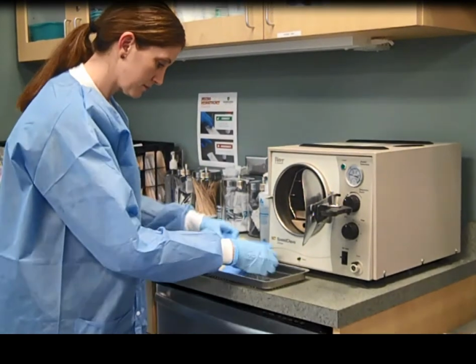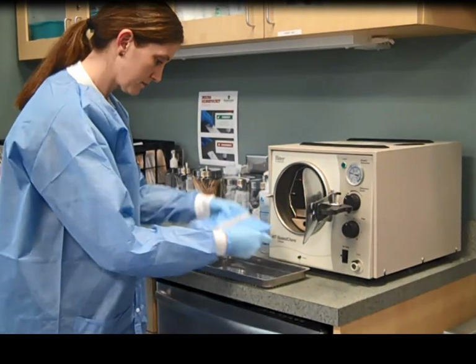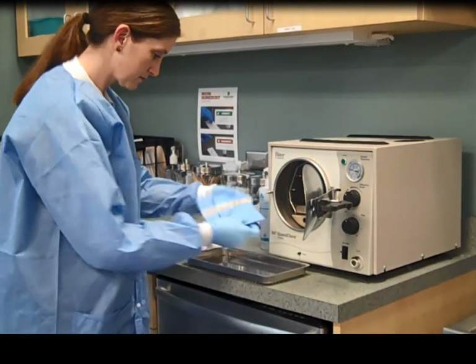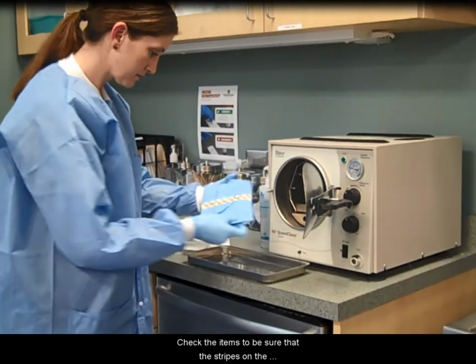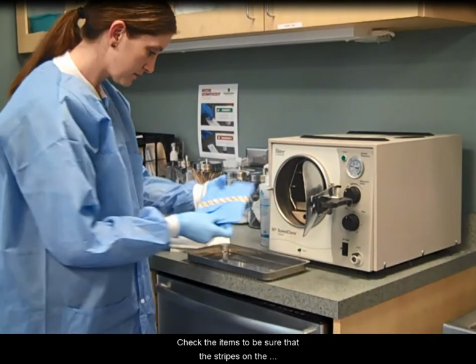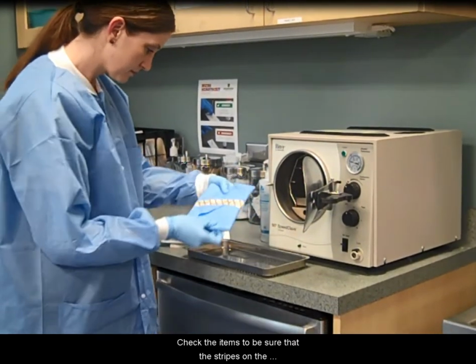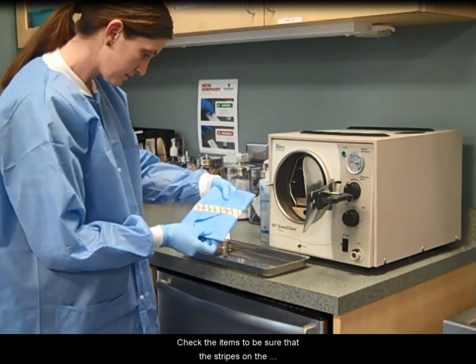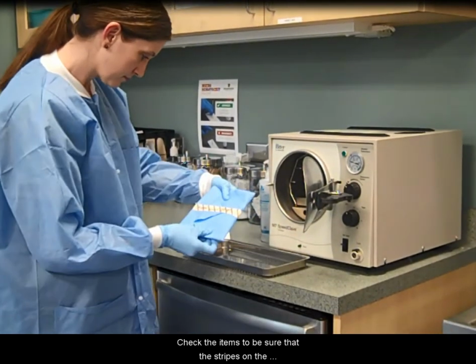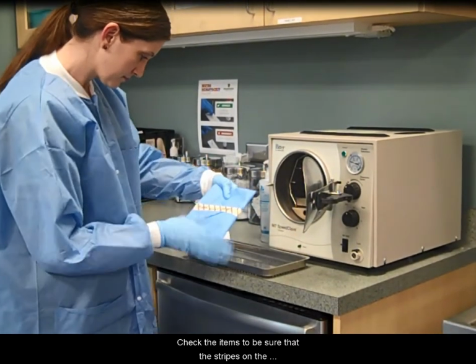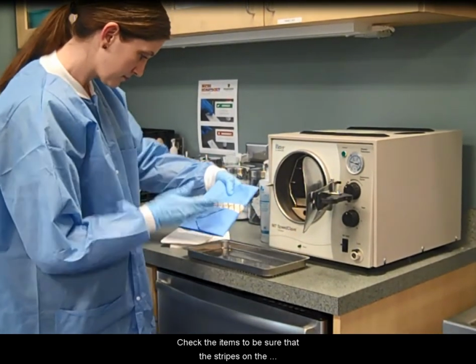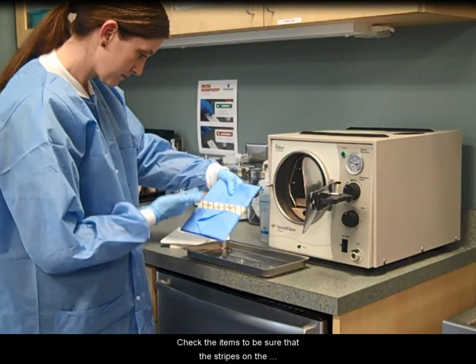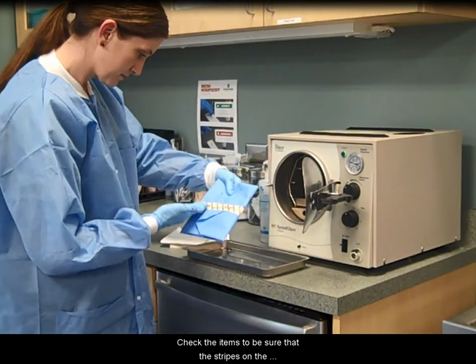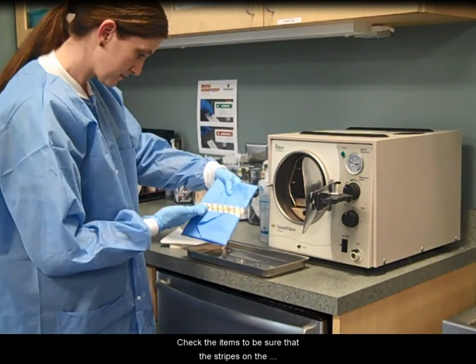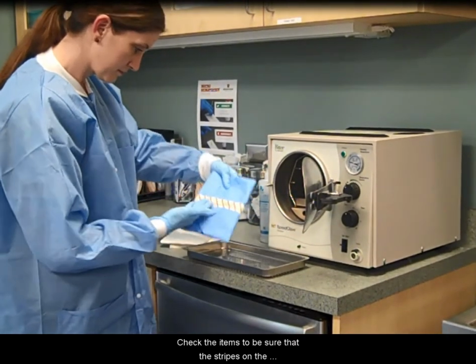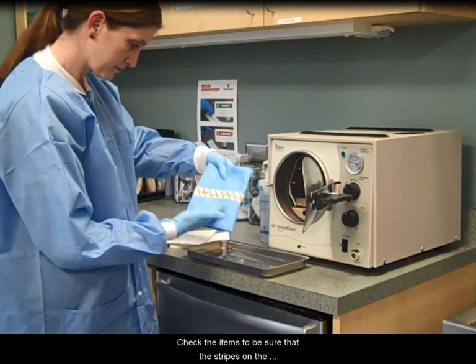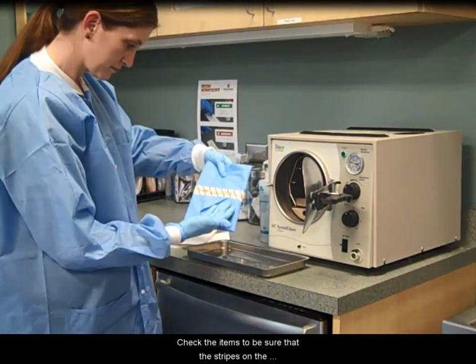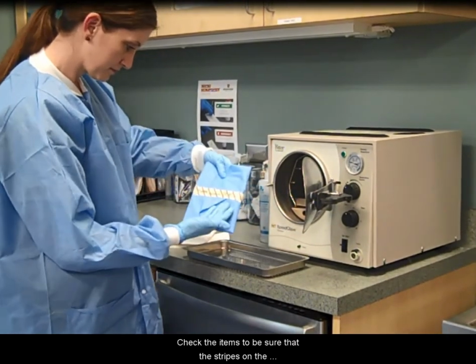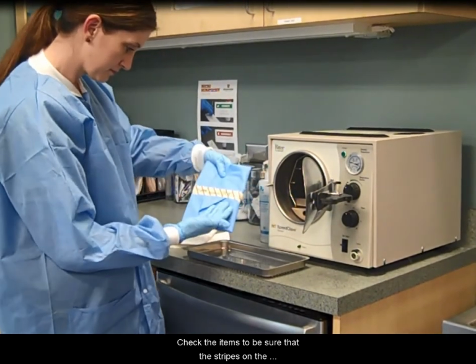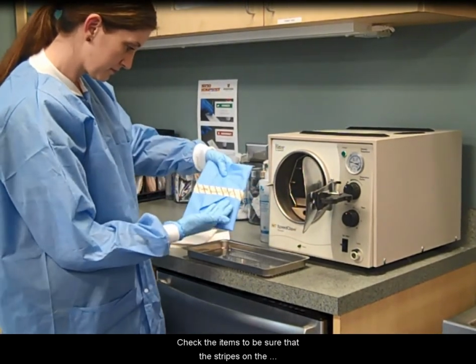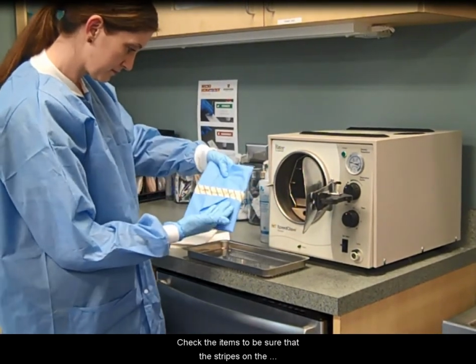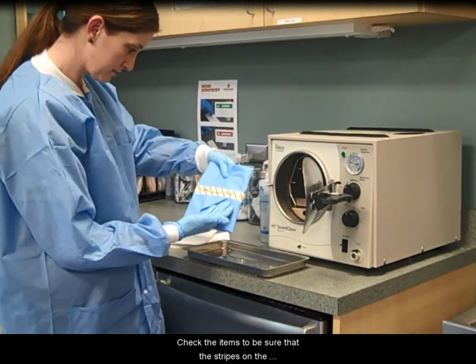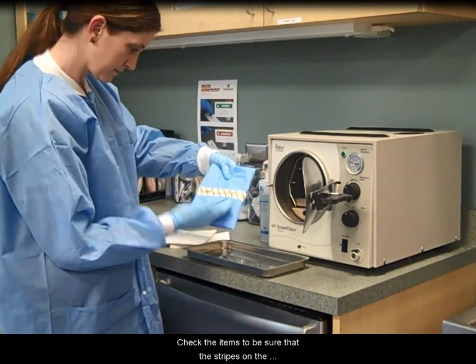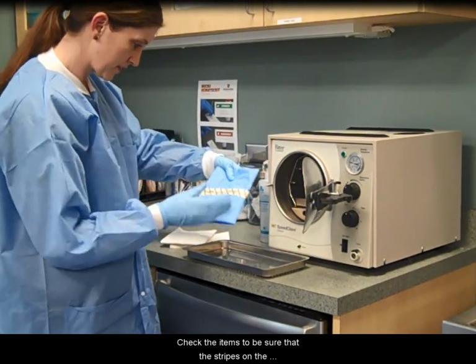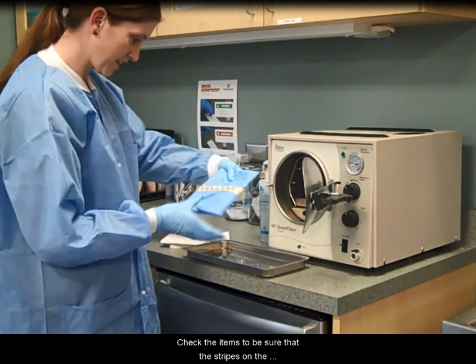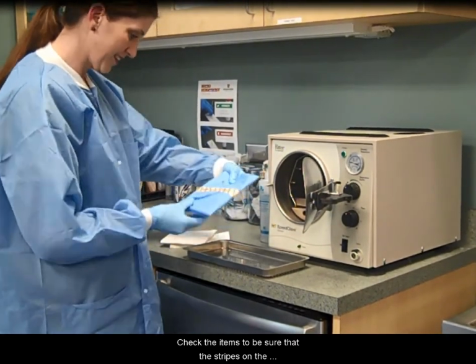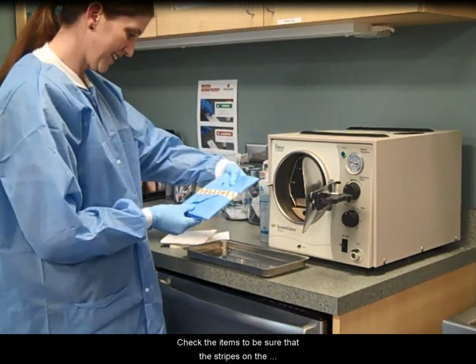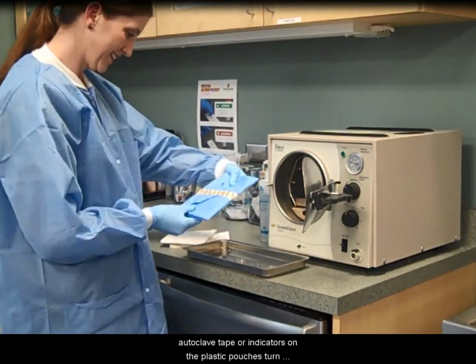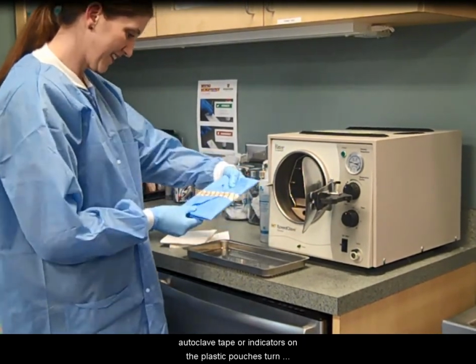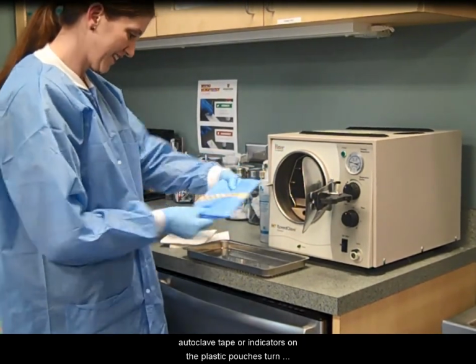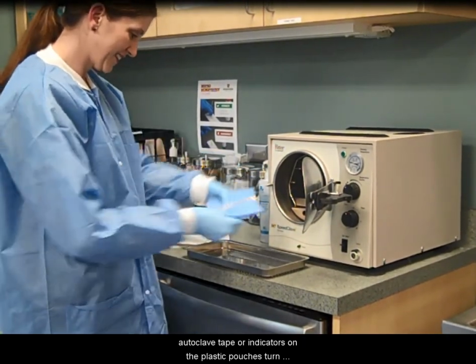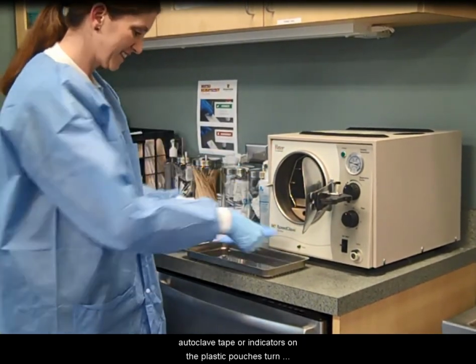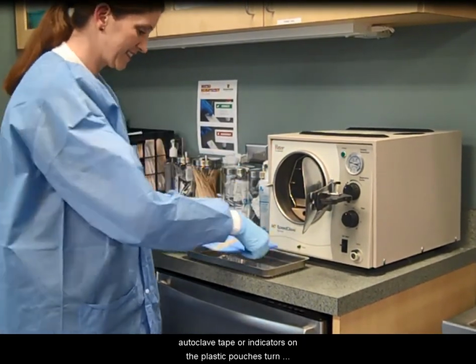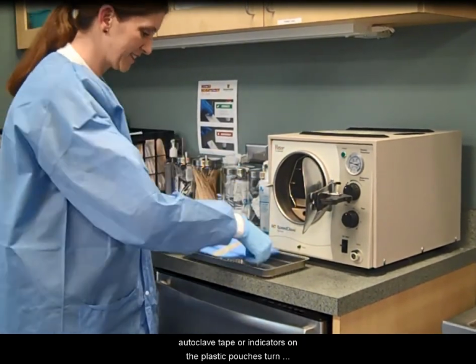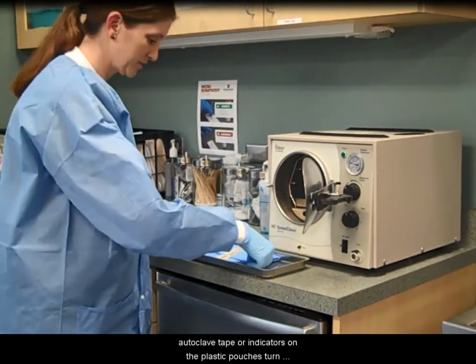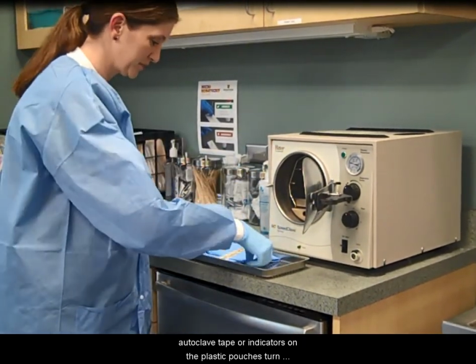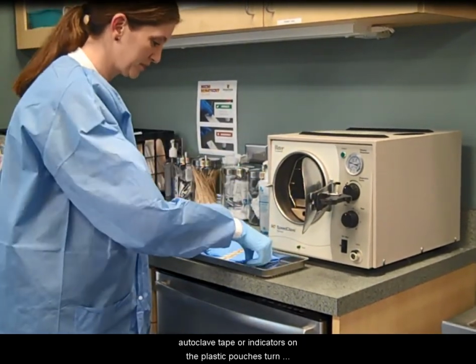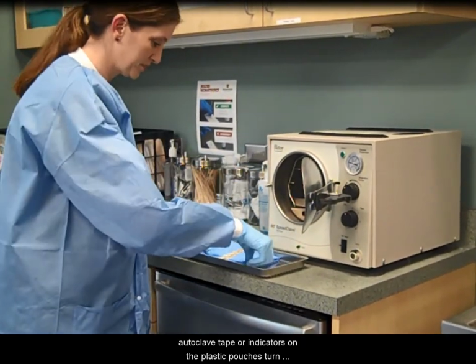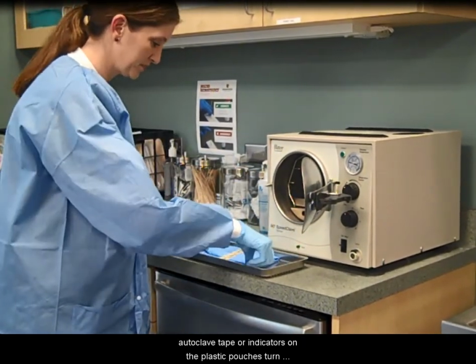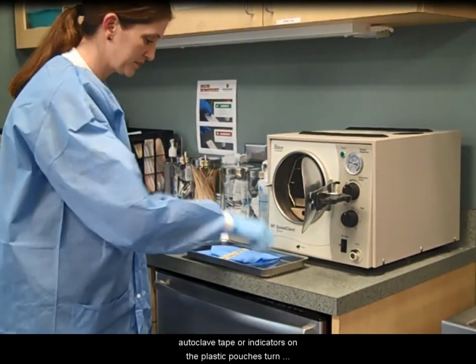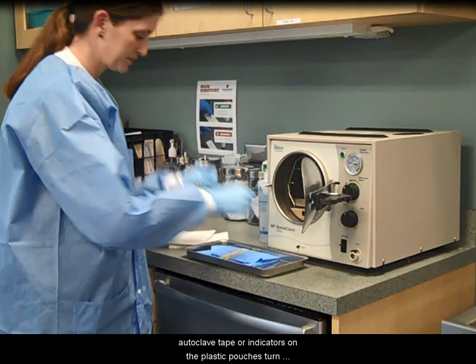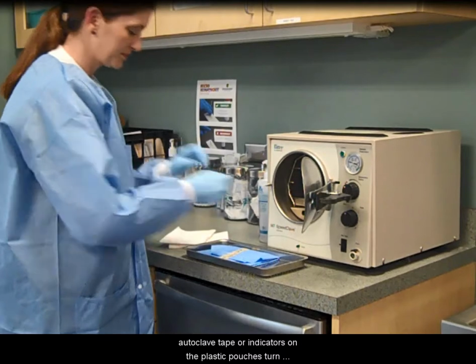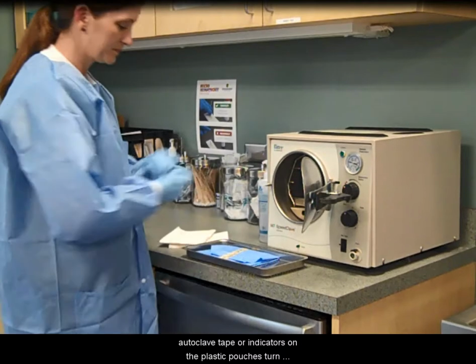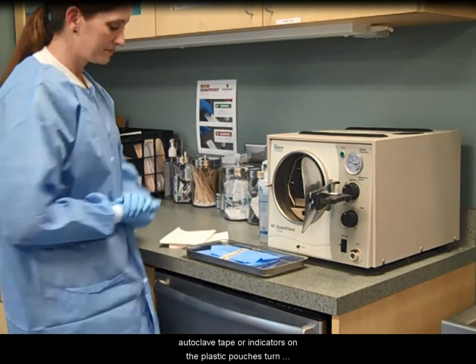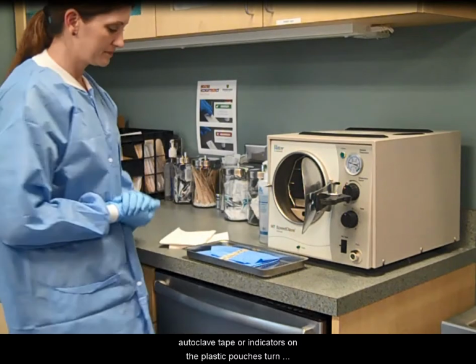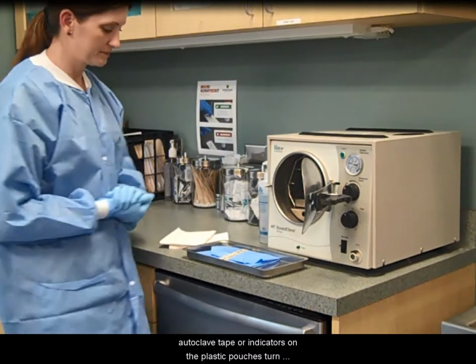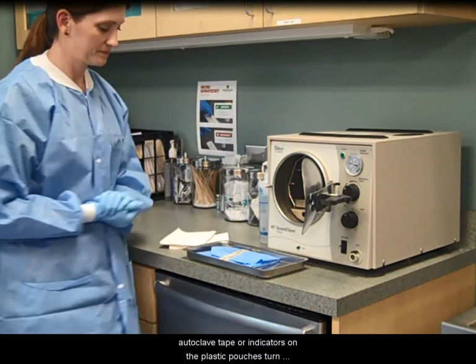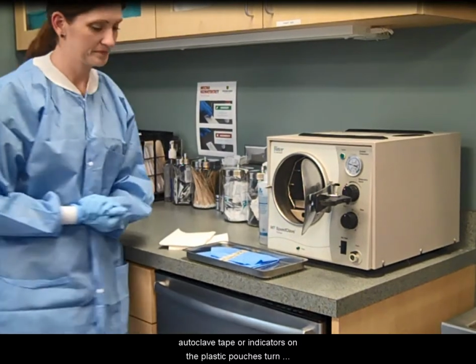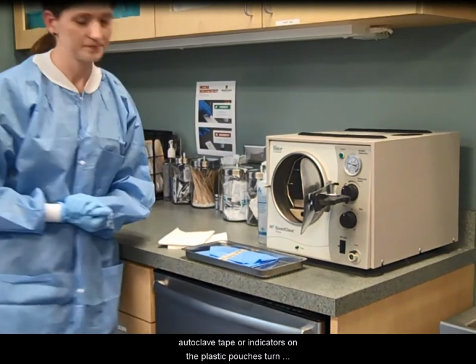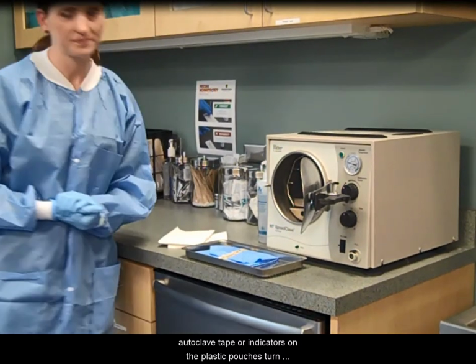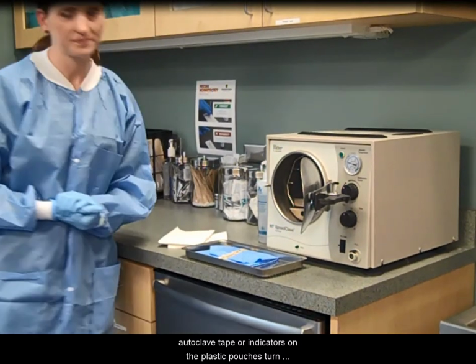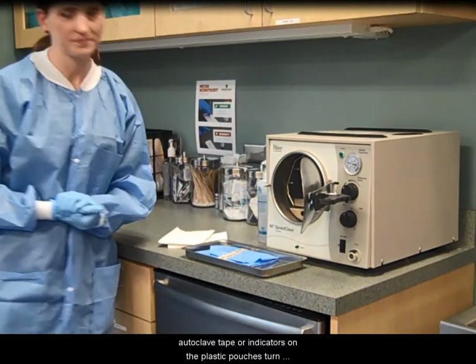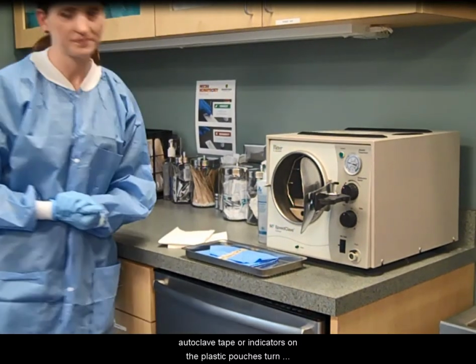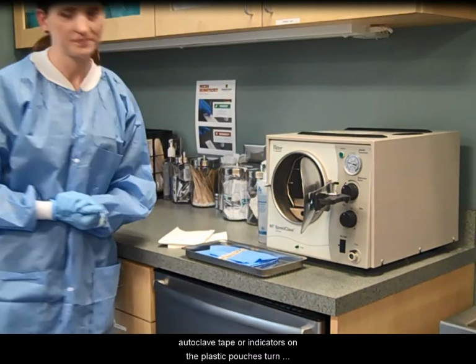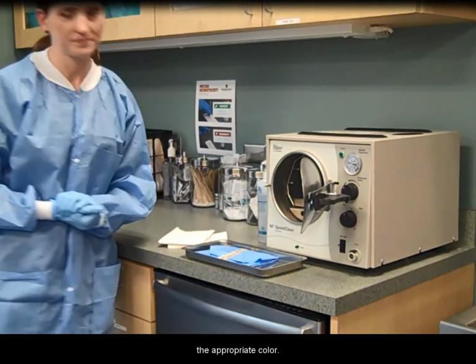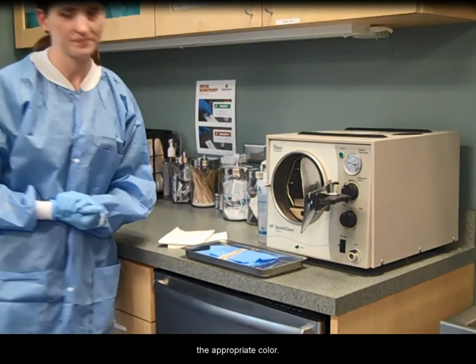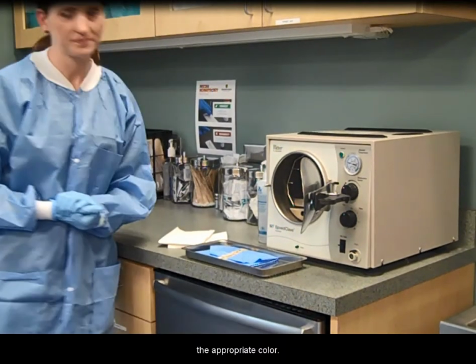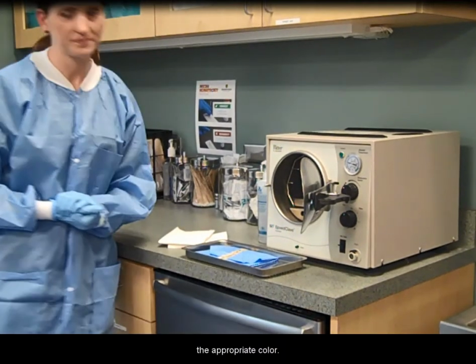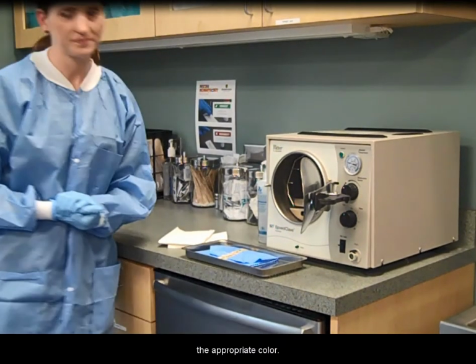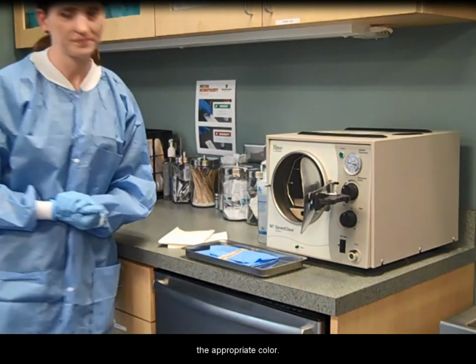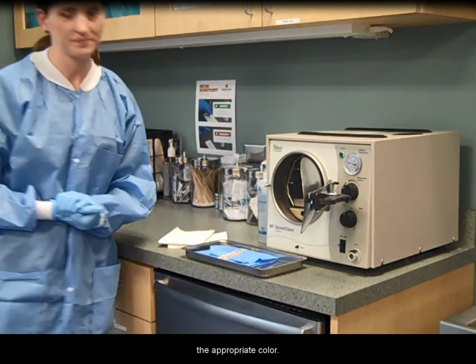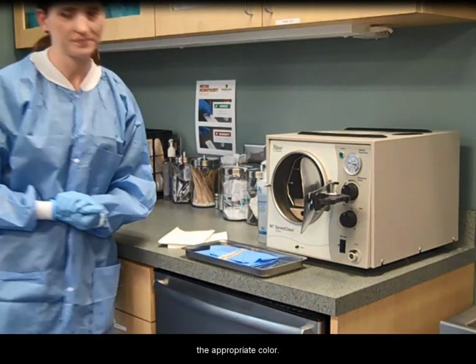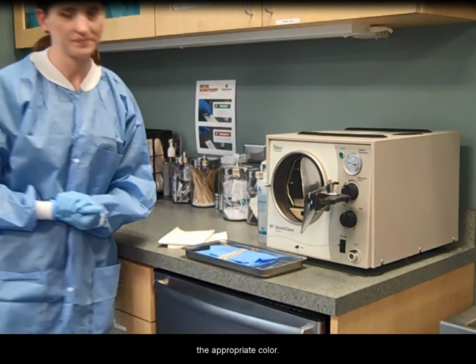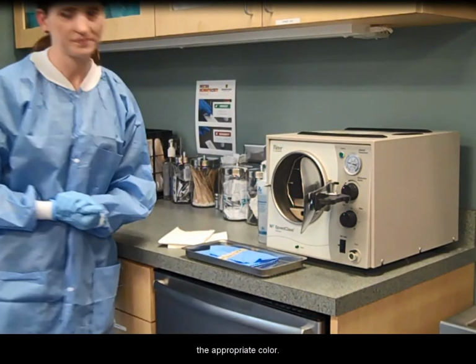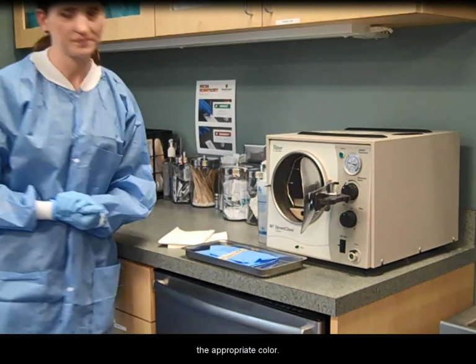Check the items to be sure that the stripes on the autoclave tape or indicators on the plastic pouches turn the appropriate color.